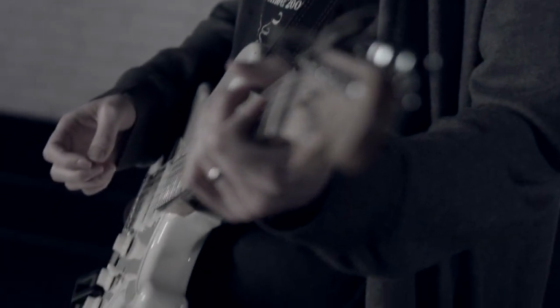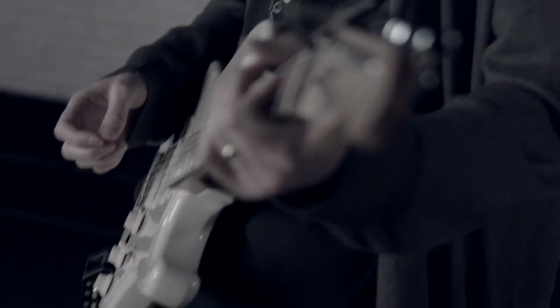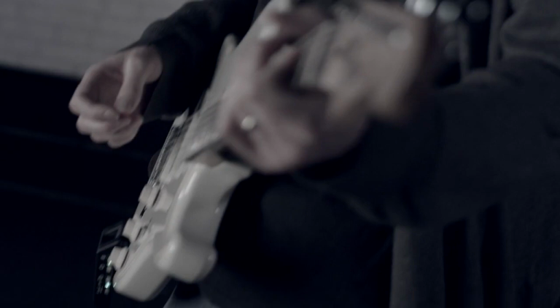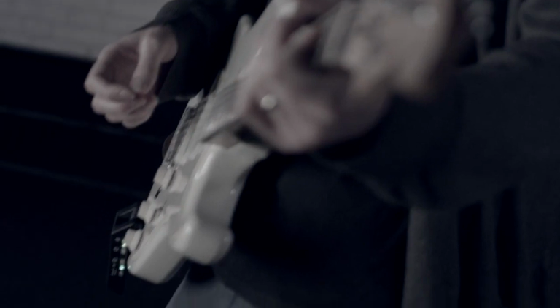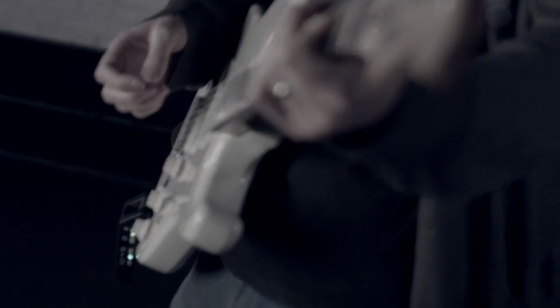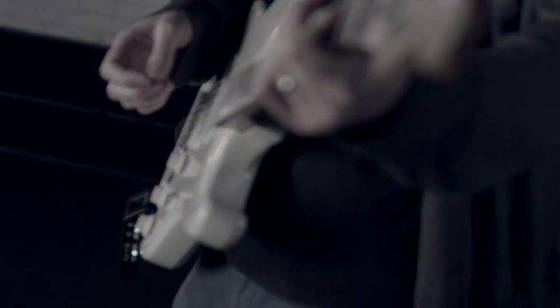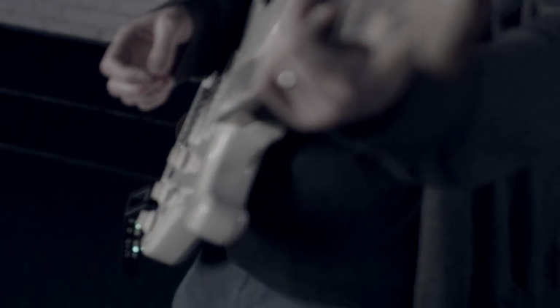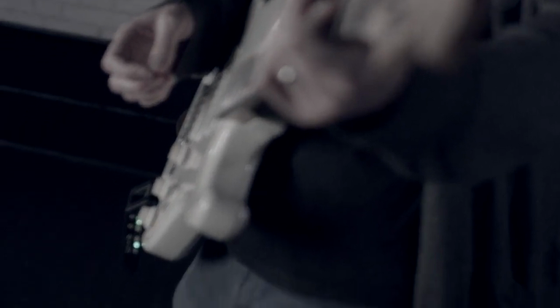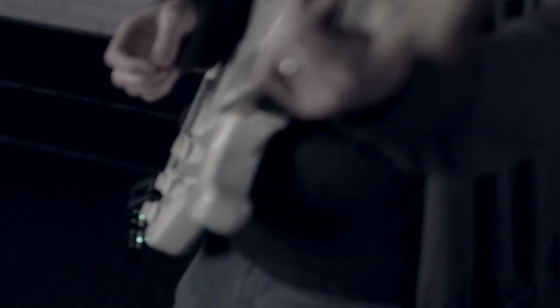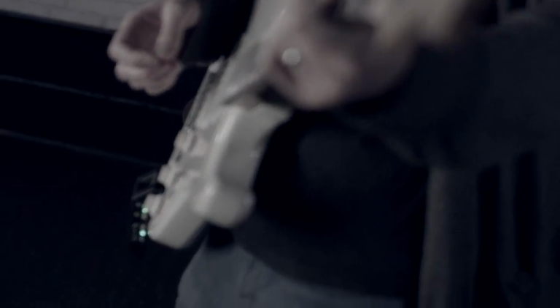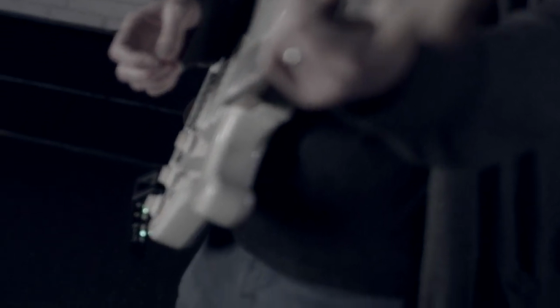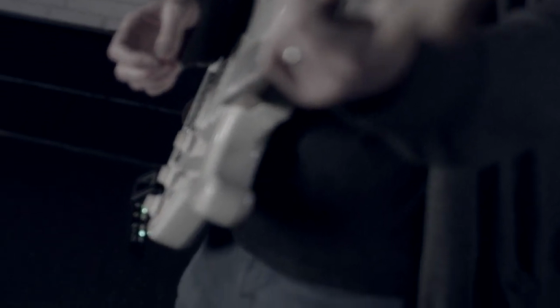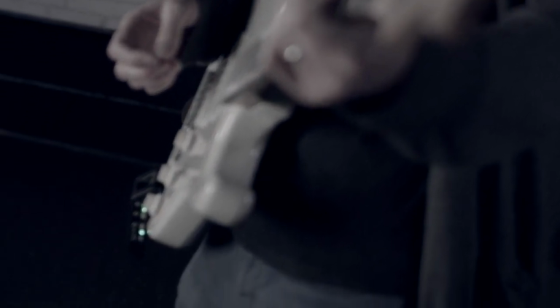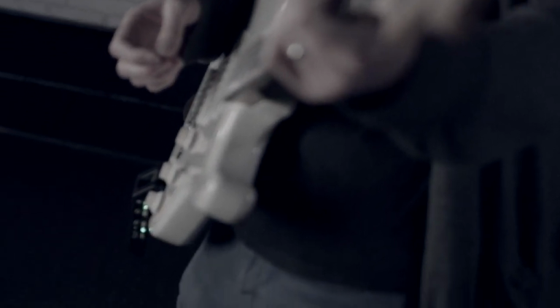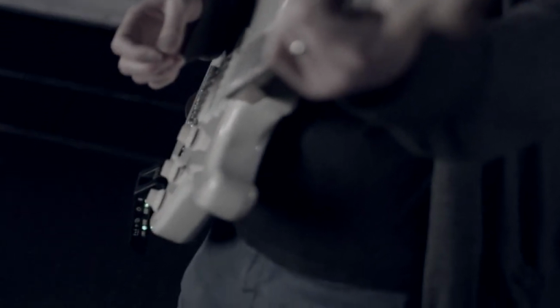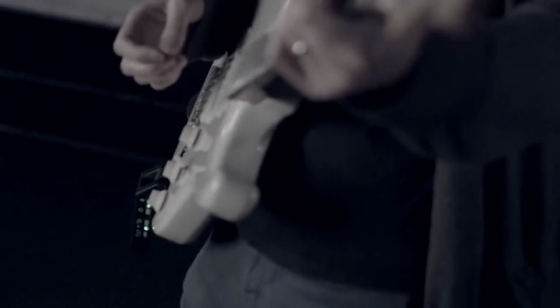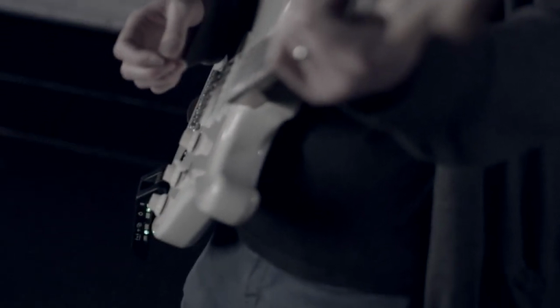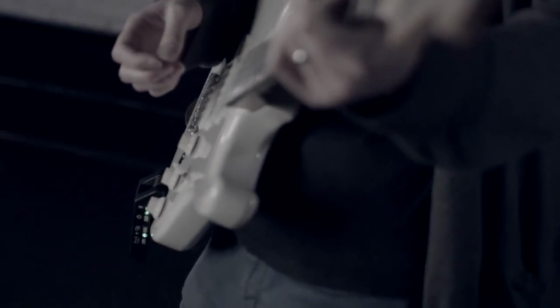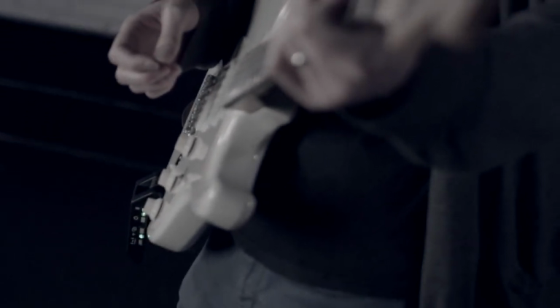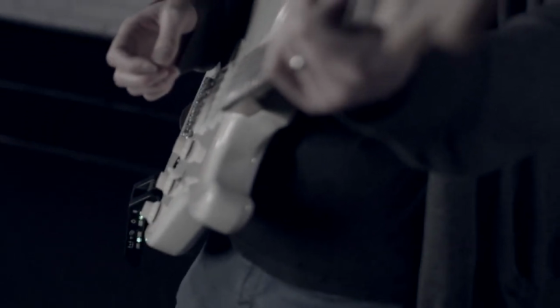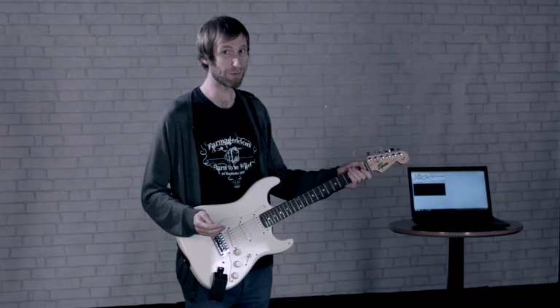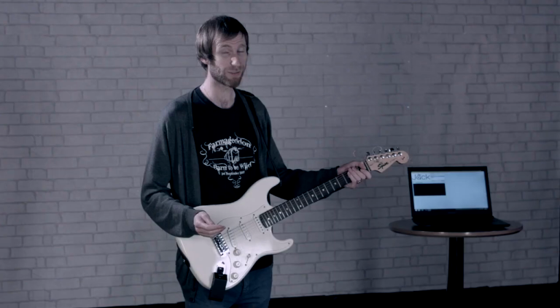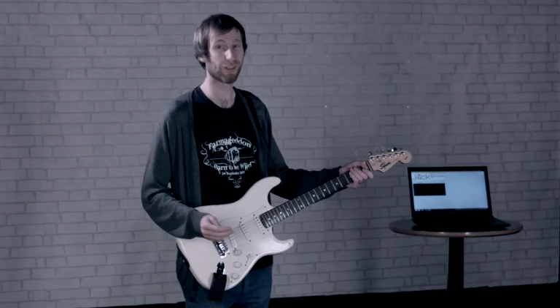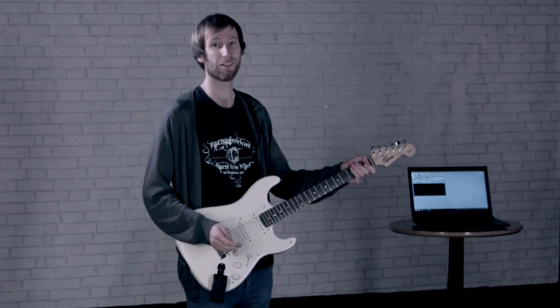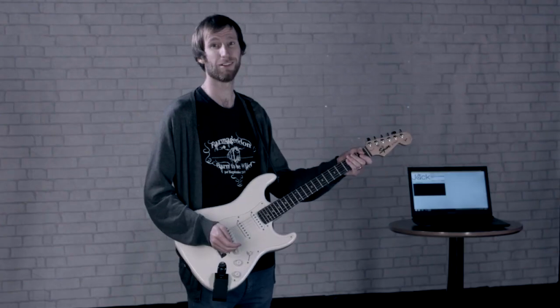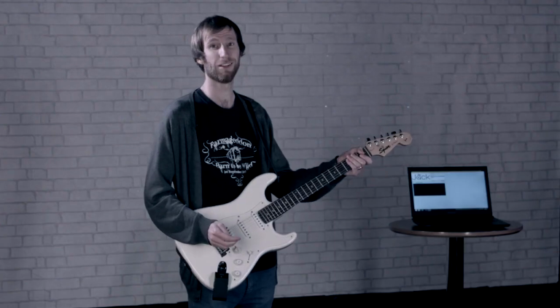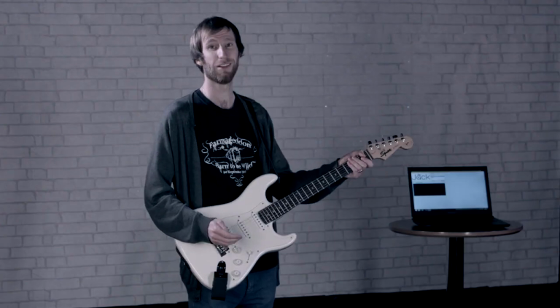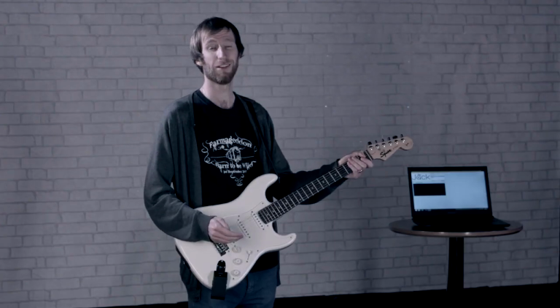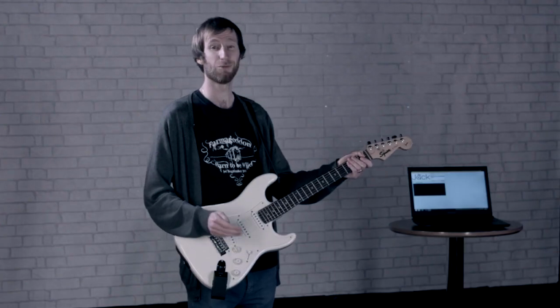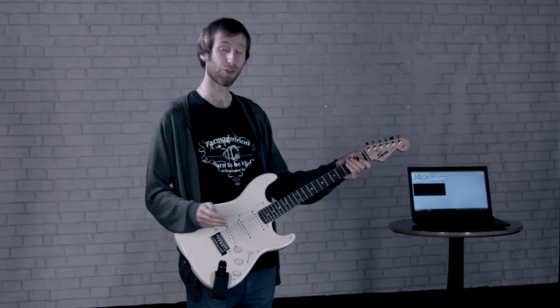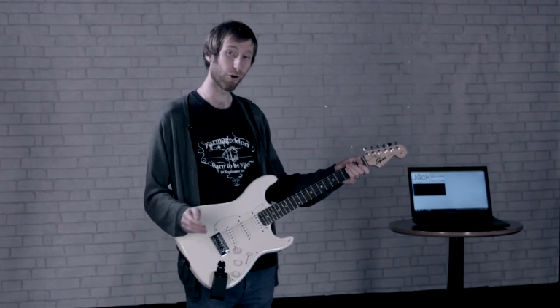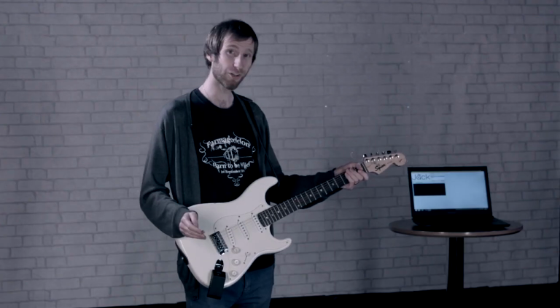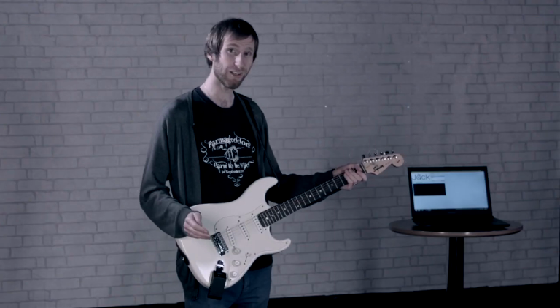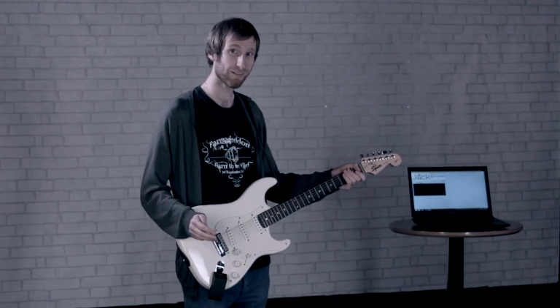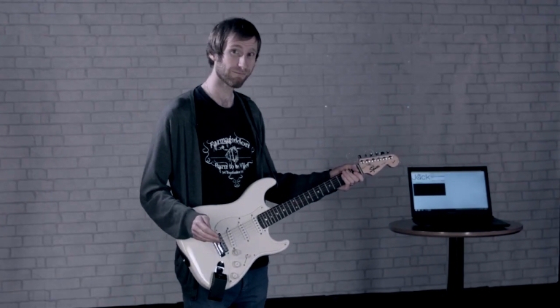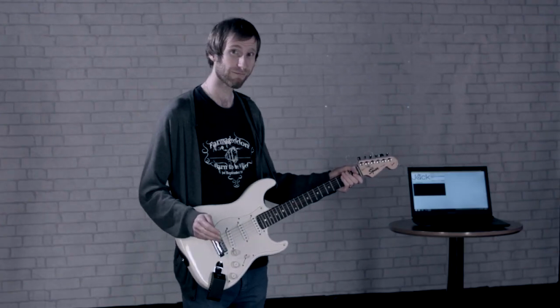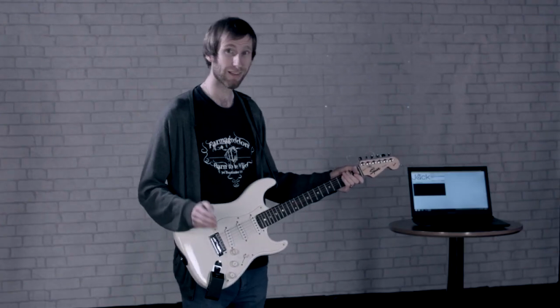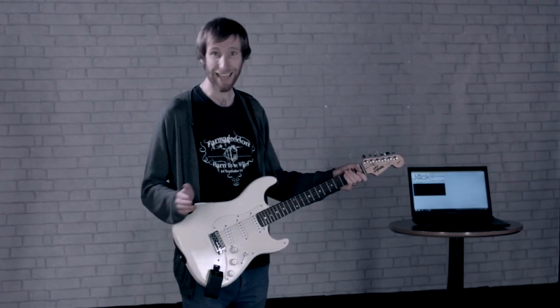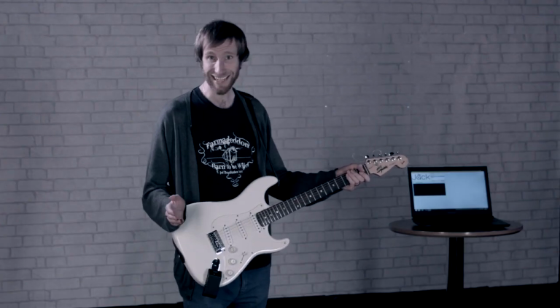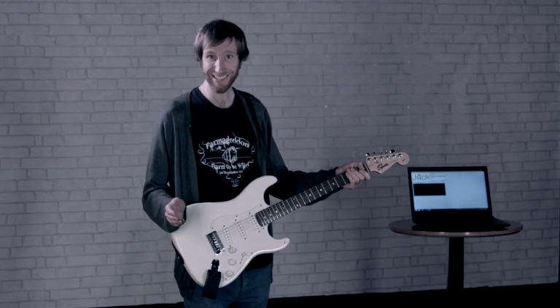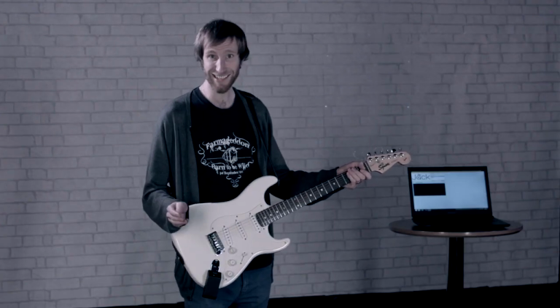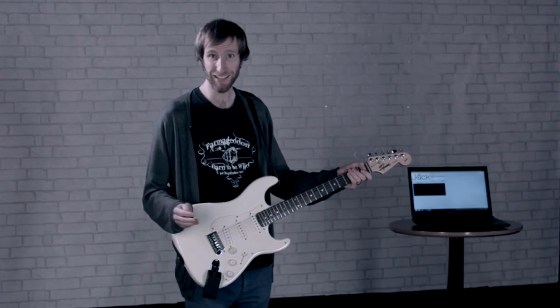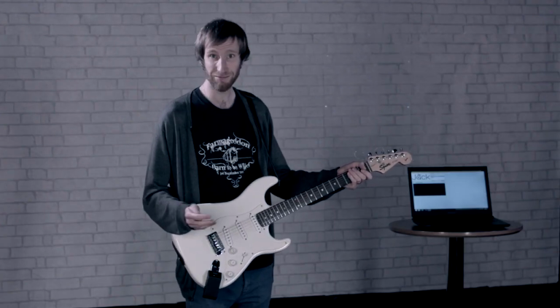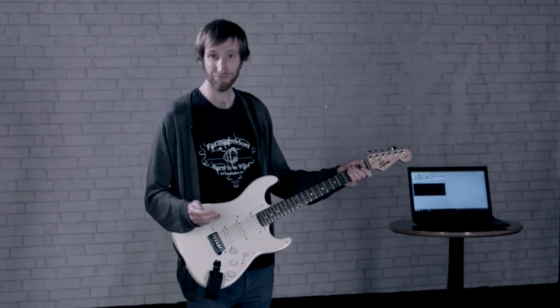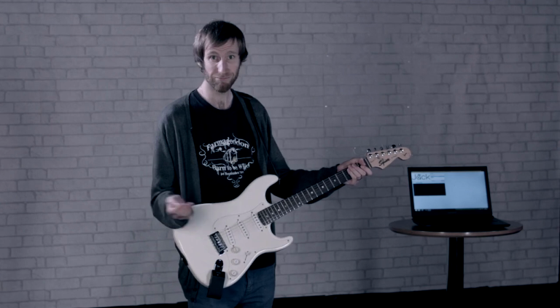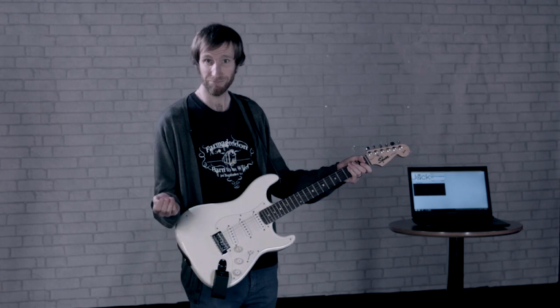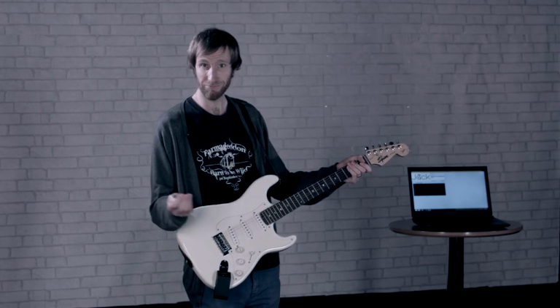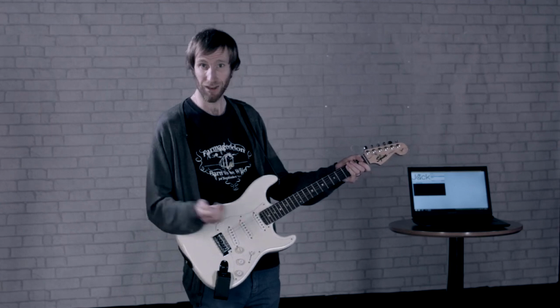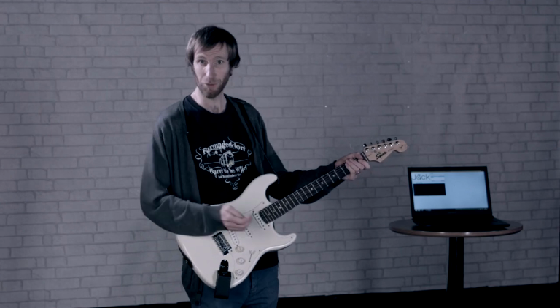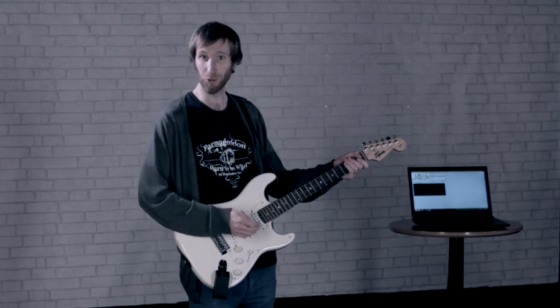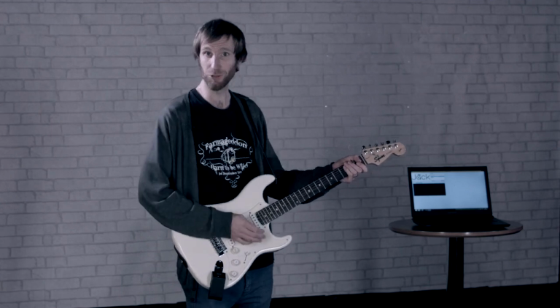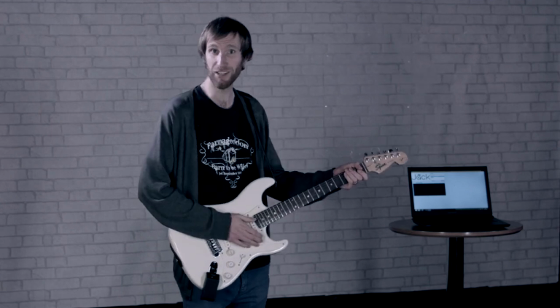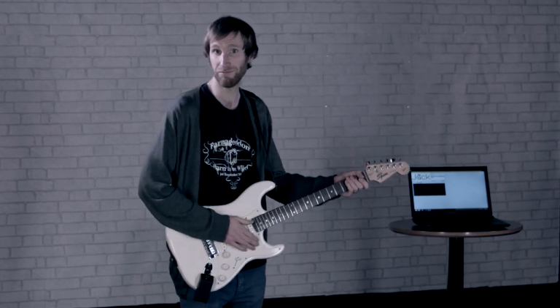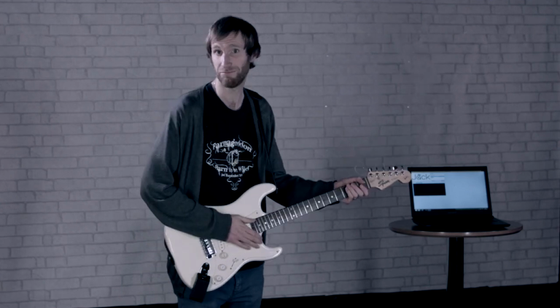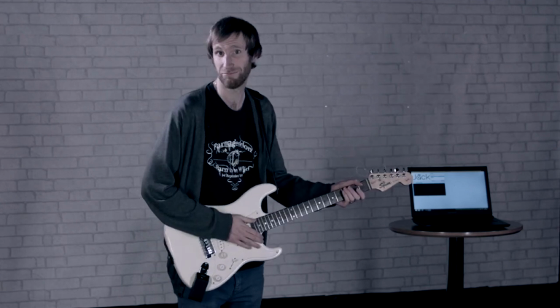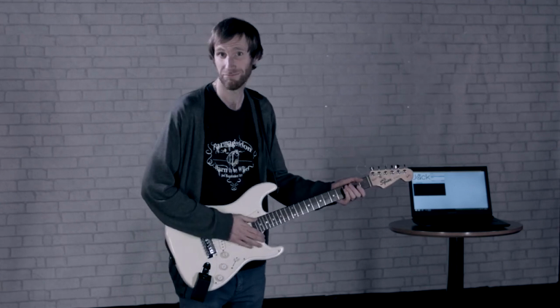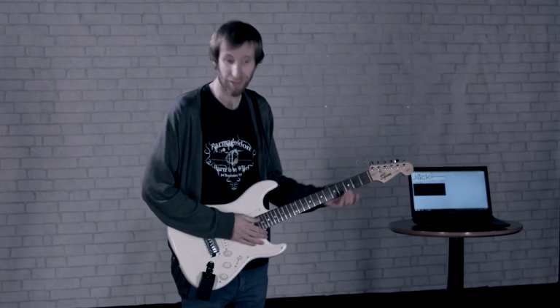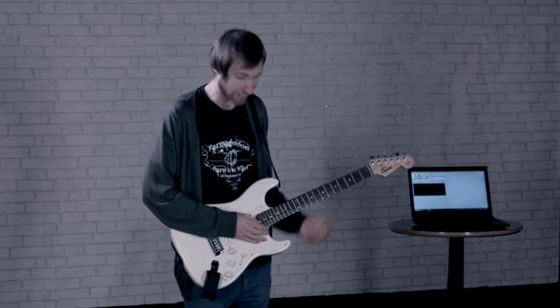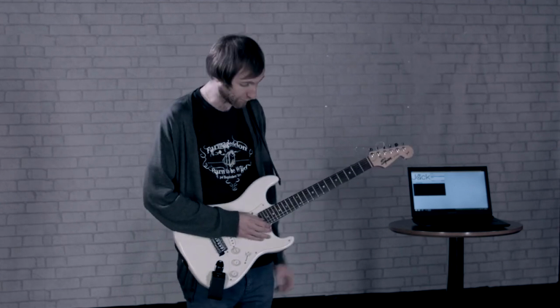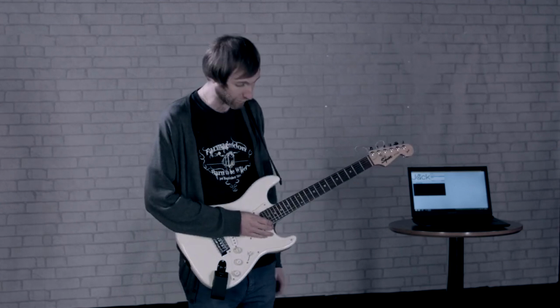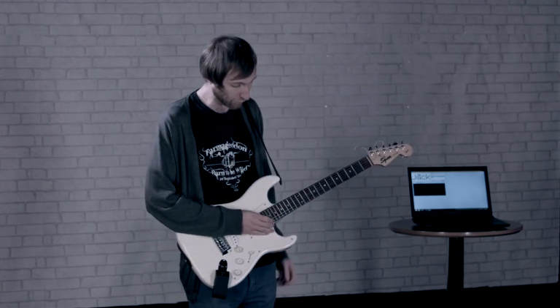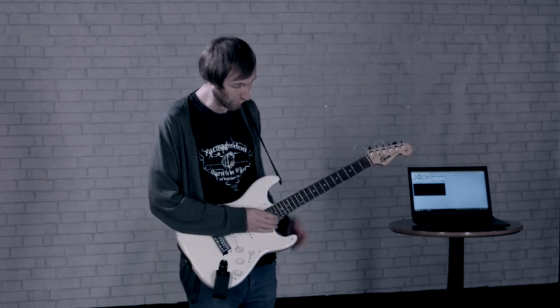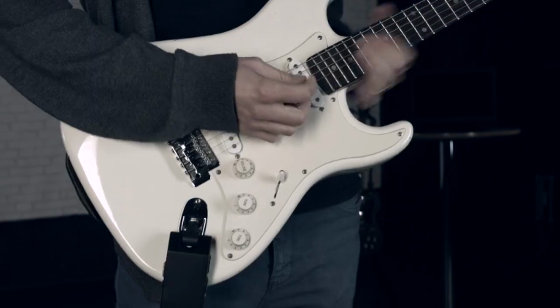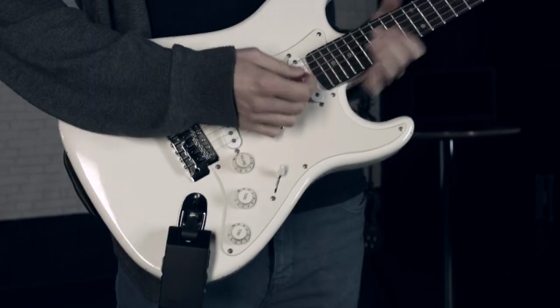And once it's in the computer, you can do what you like with it. Record it, edit it, upload it — anything you want.